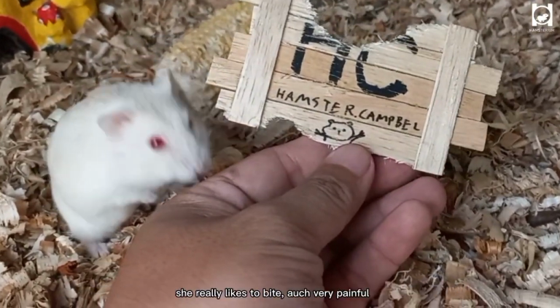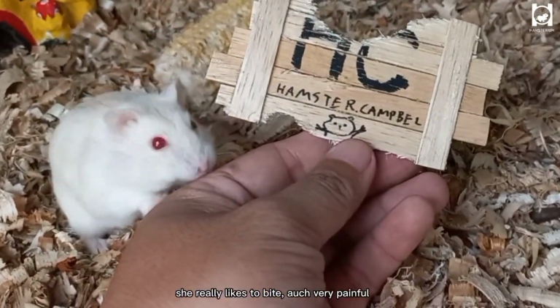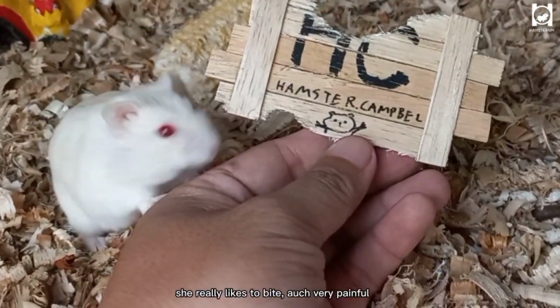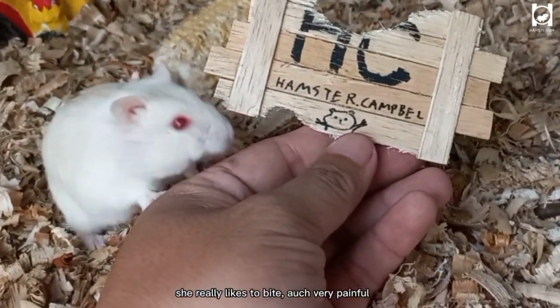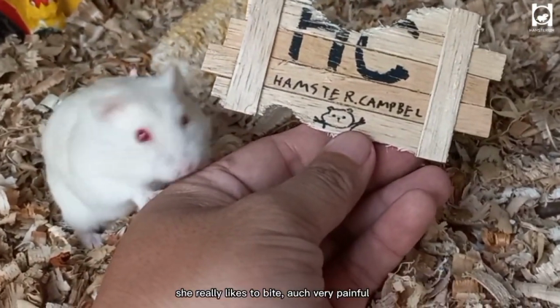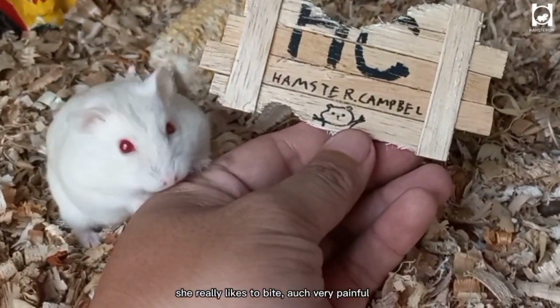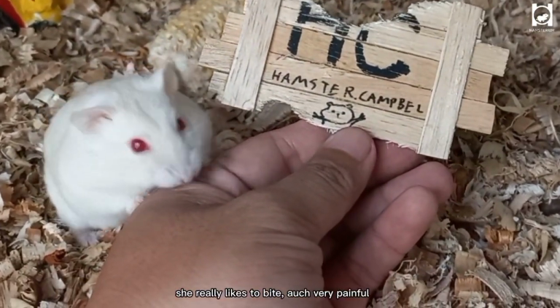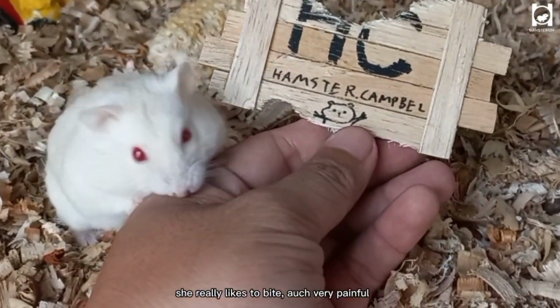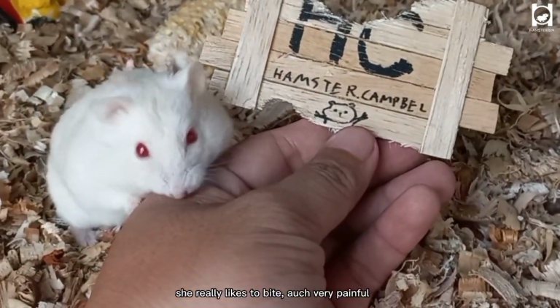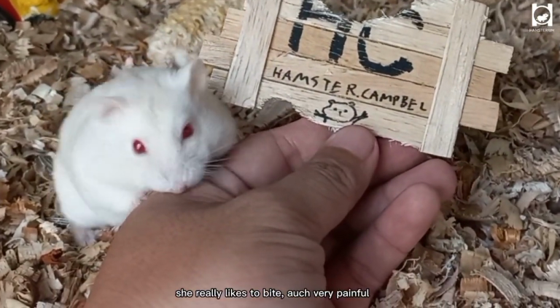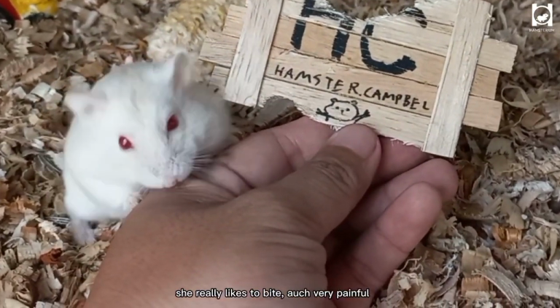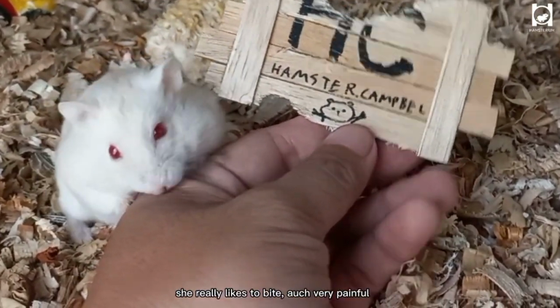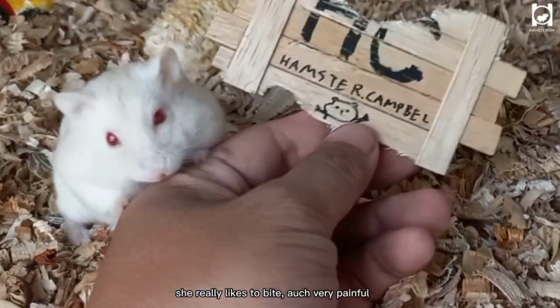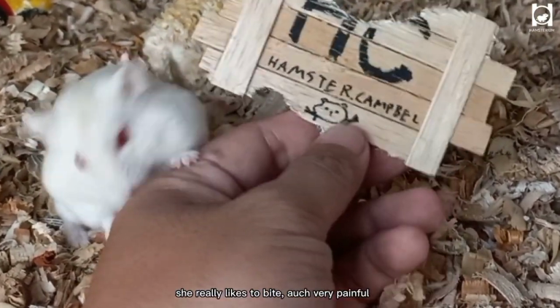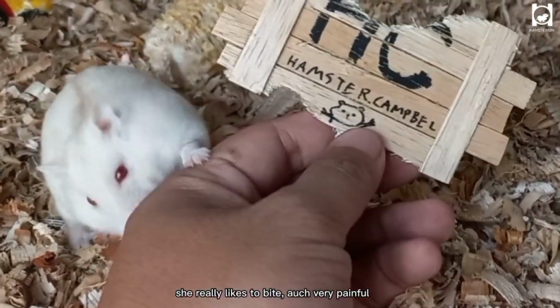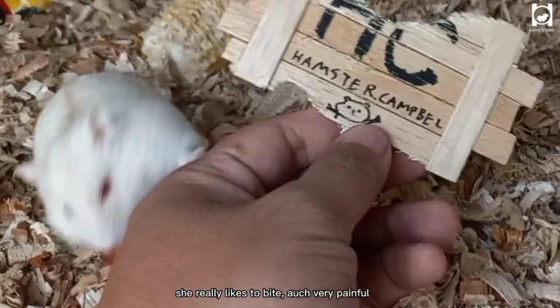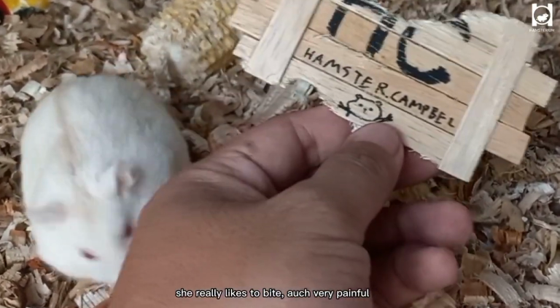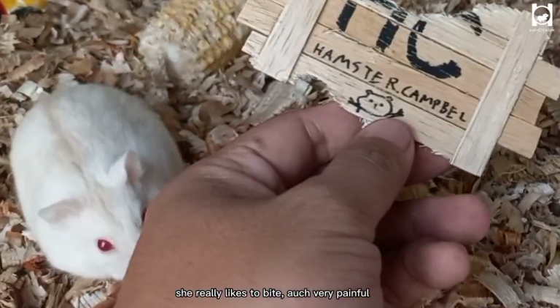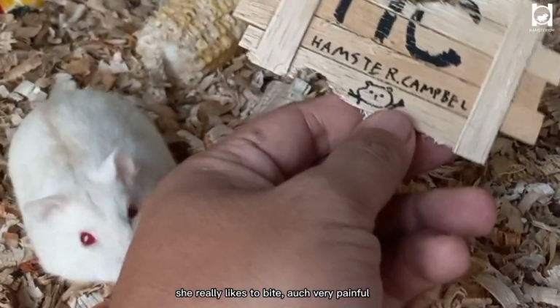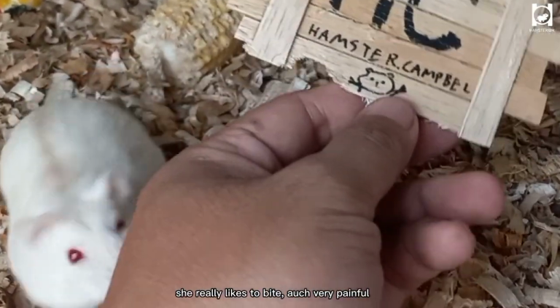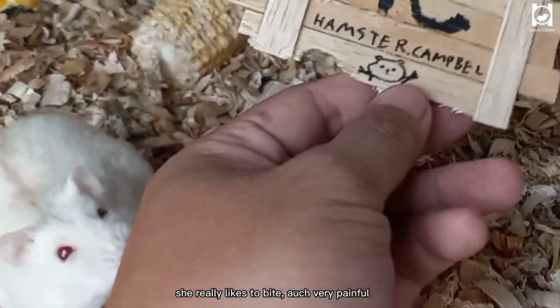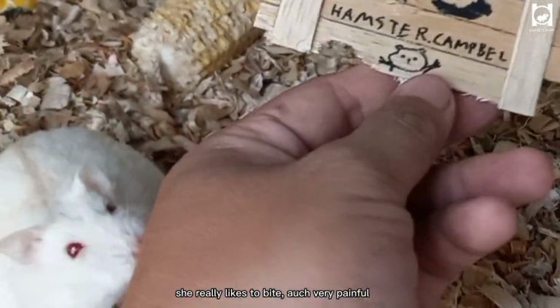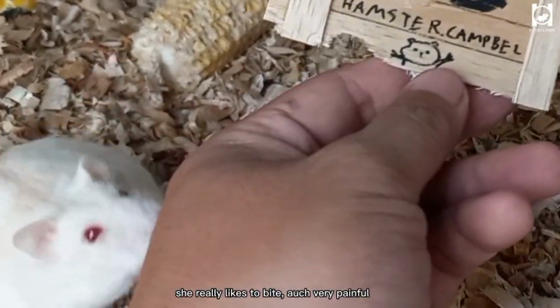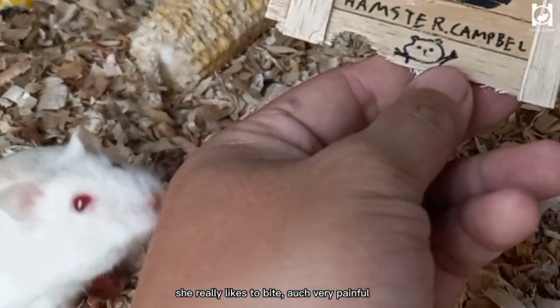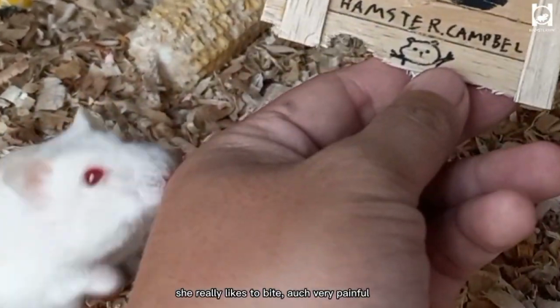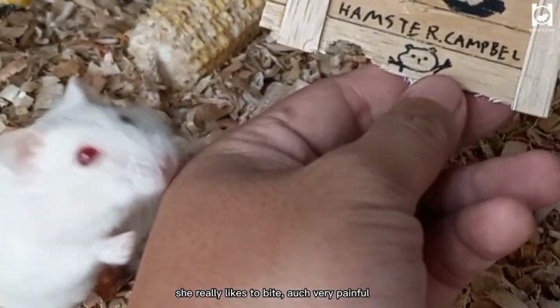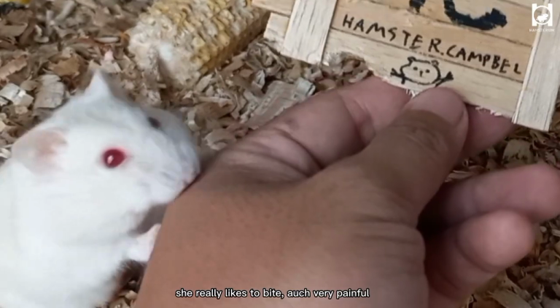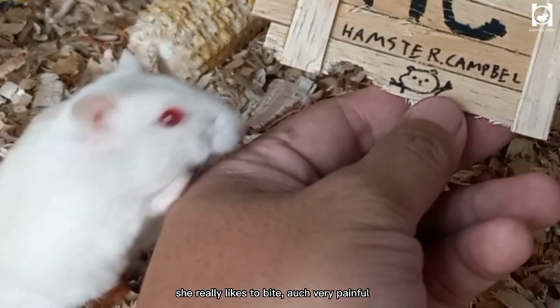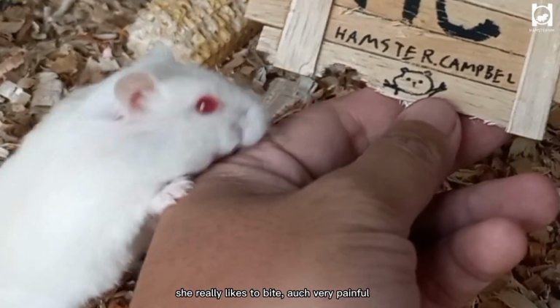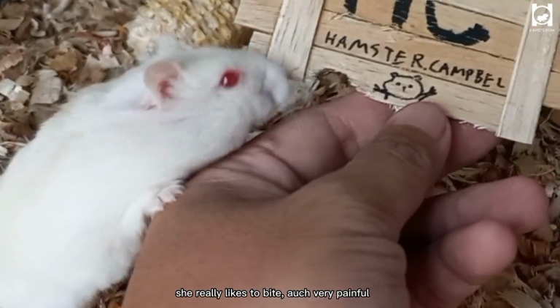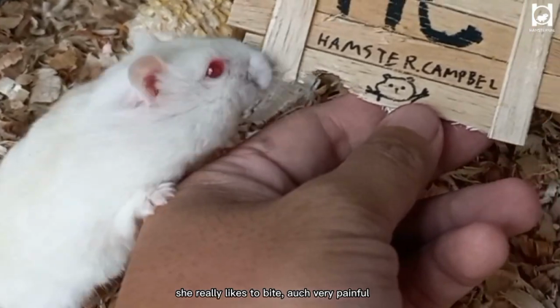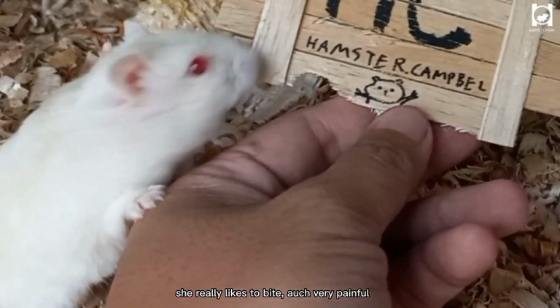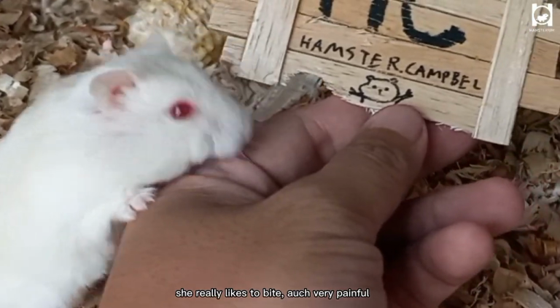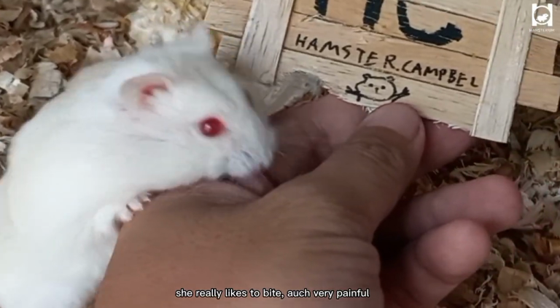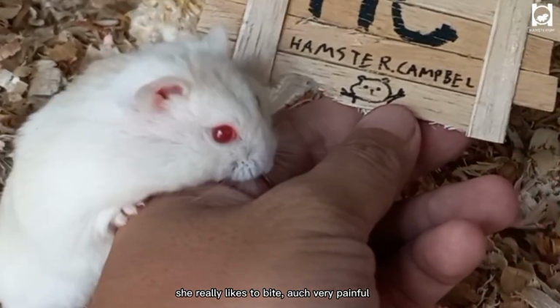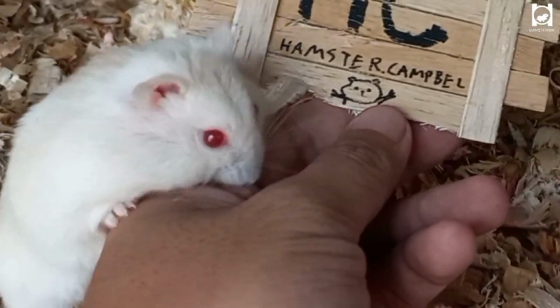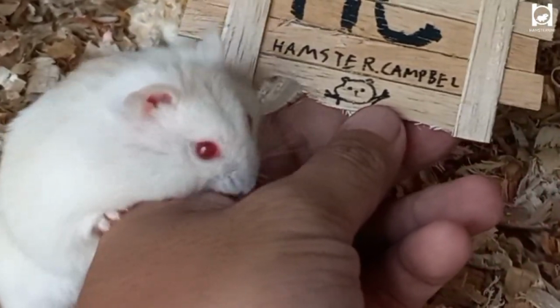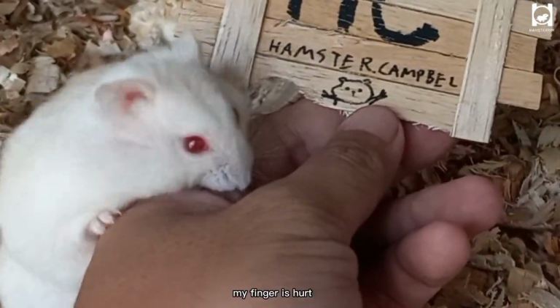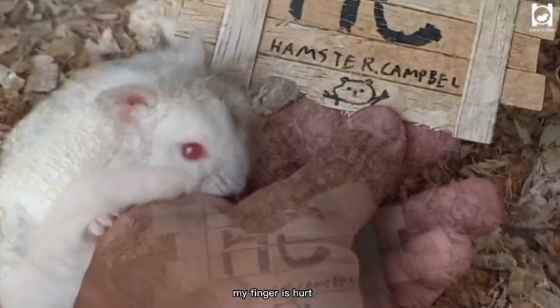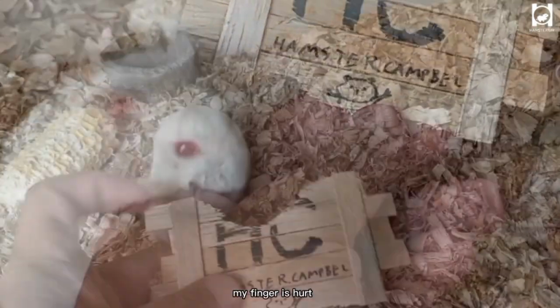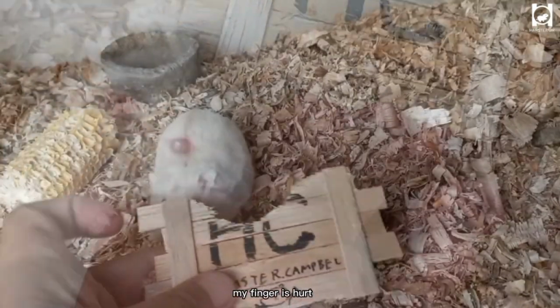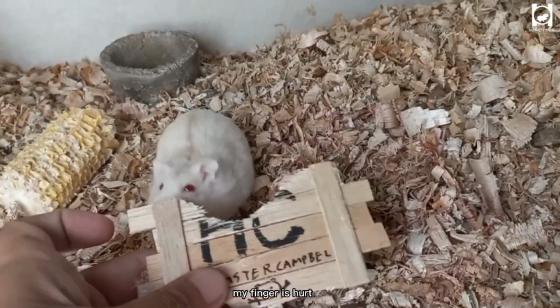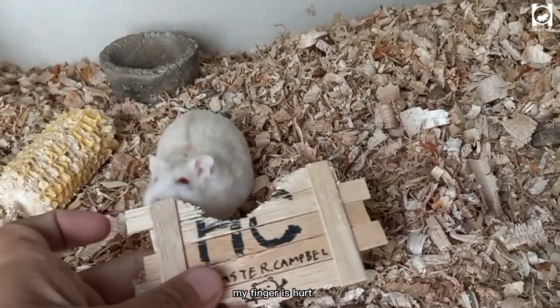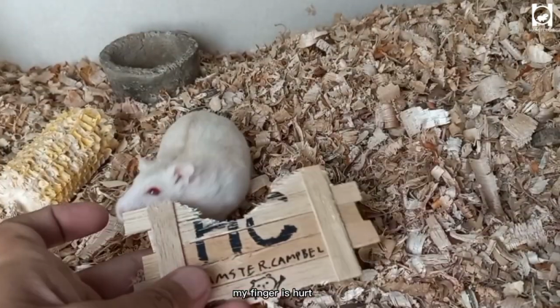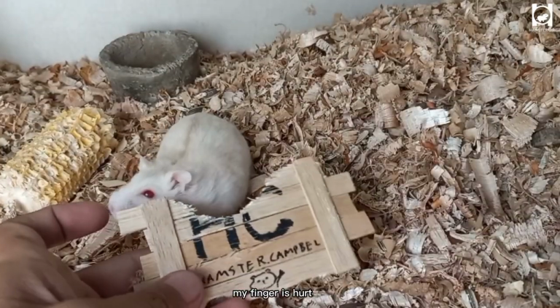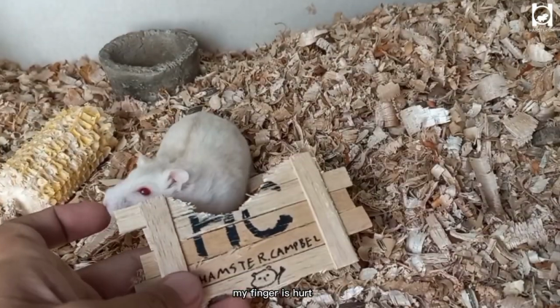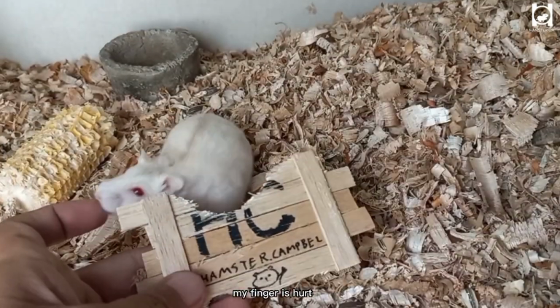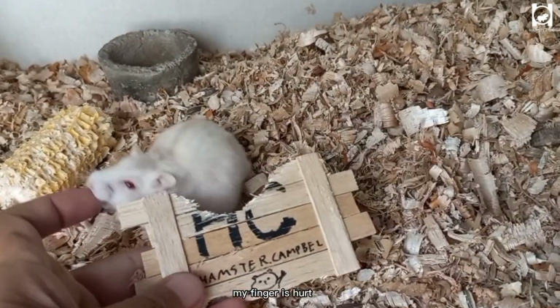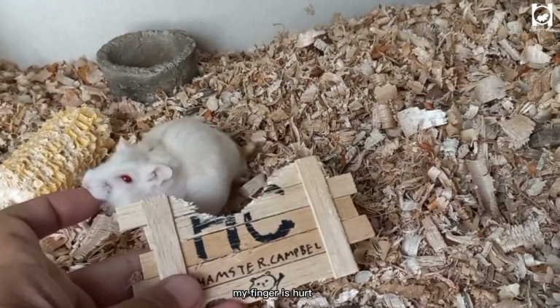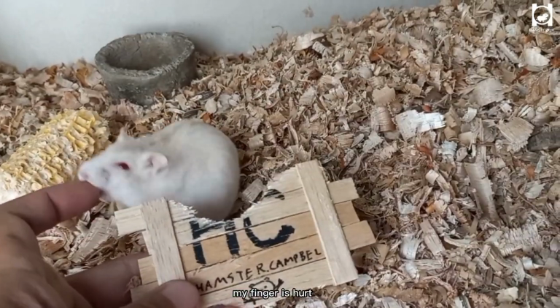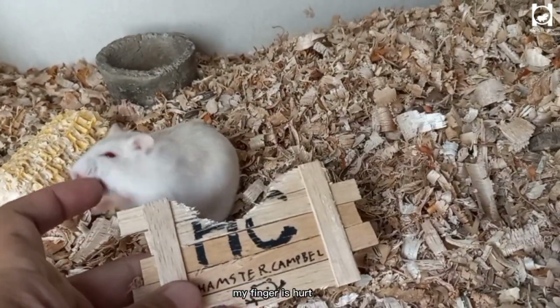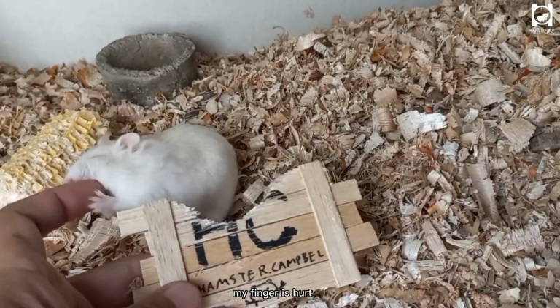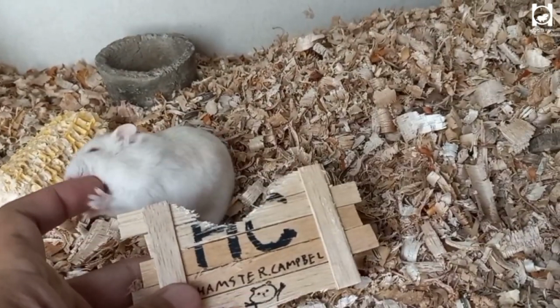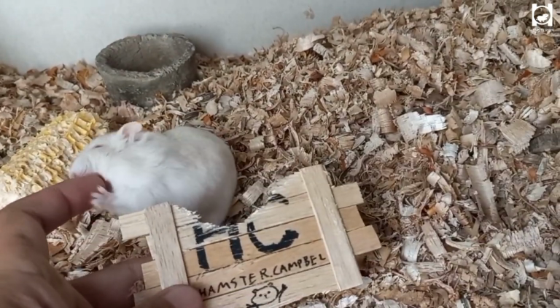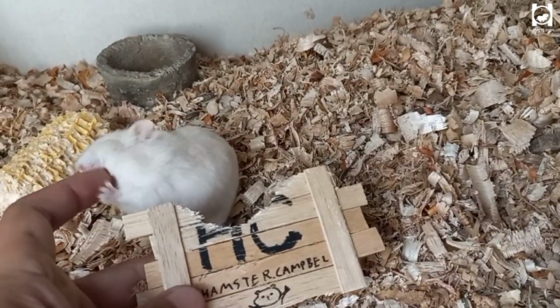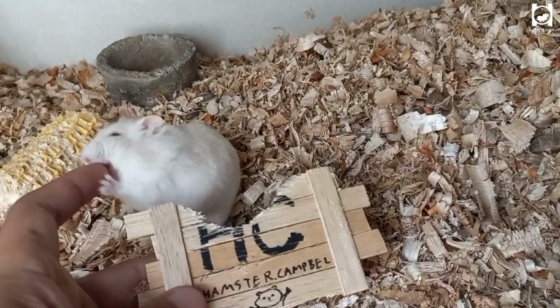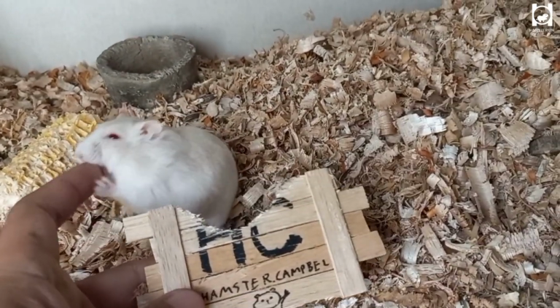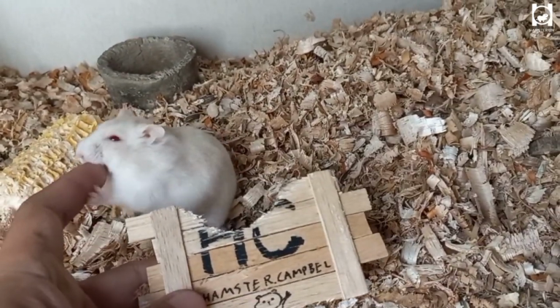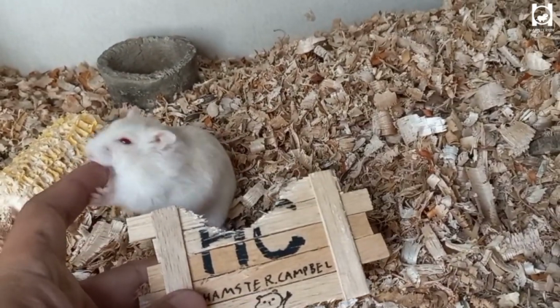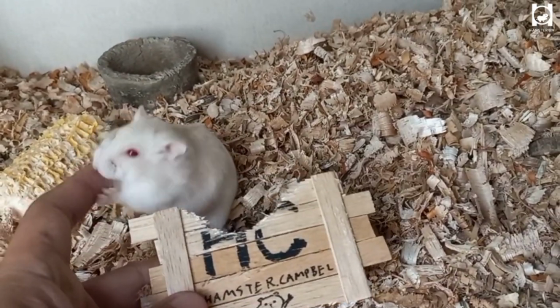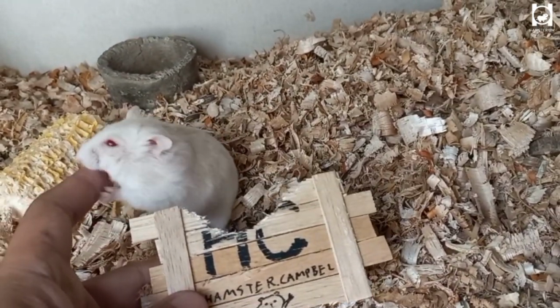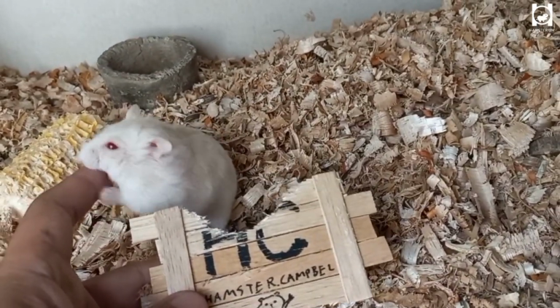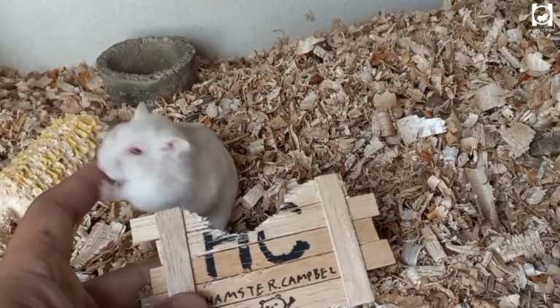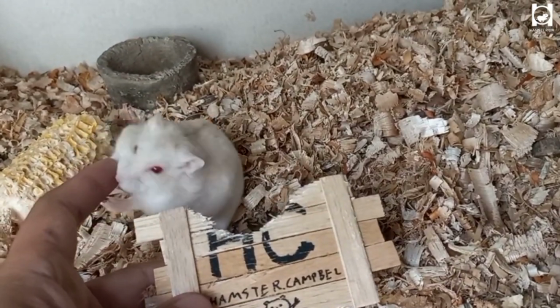She really likes to bite. Ouch, very painful — my finger is hurt.